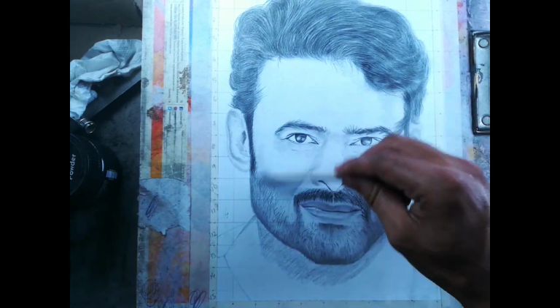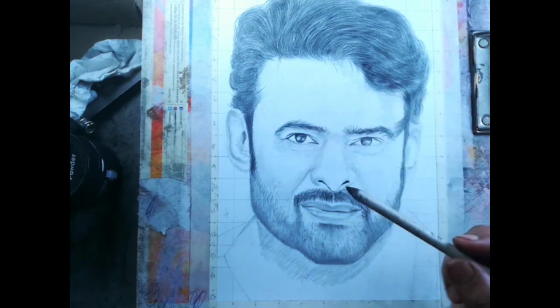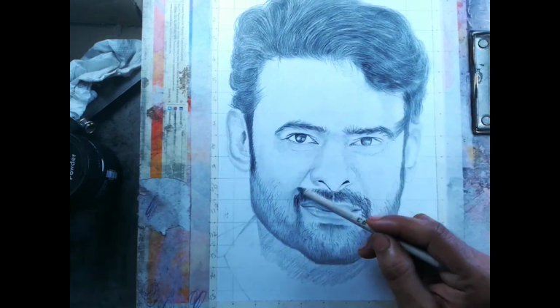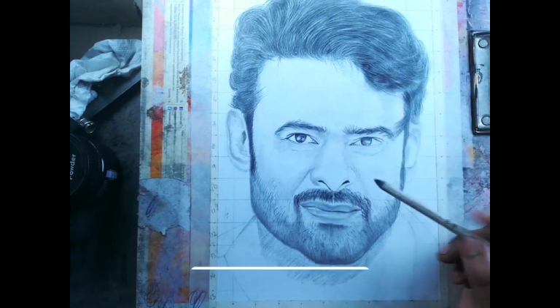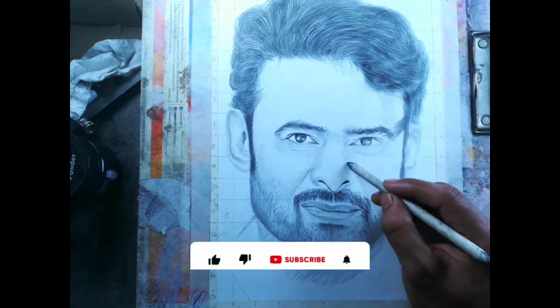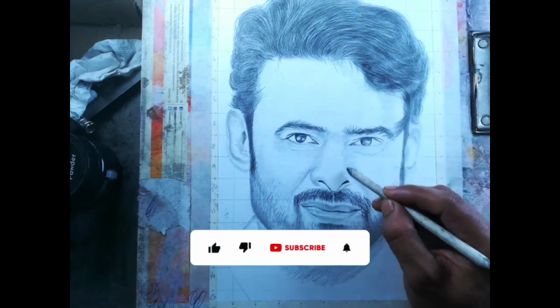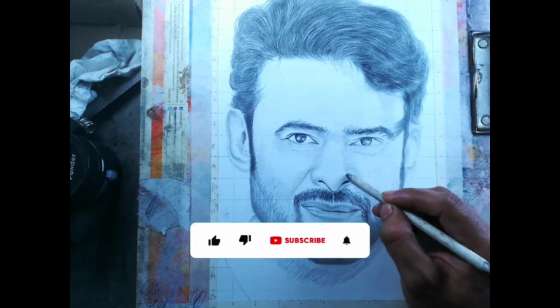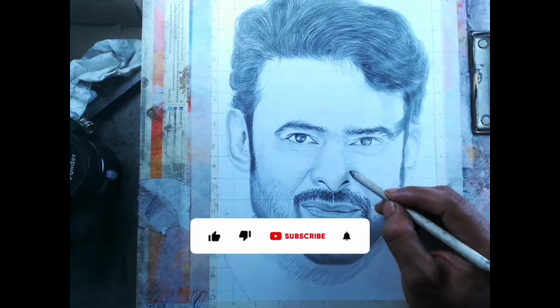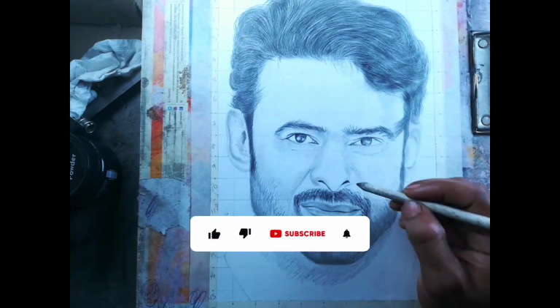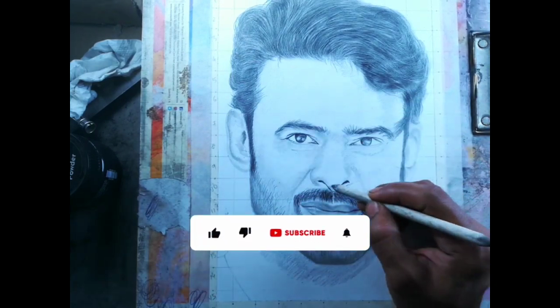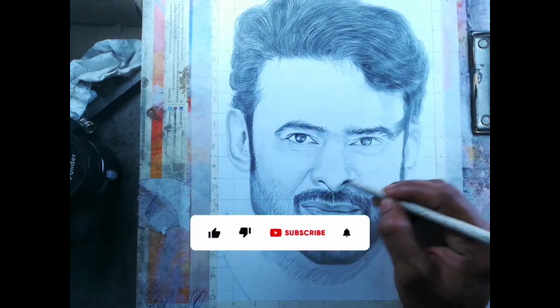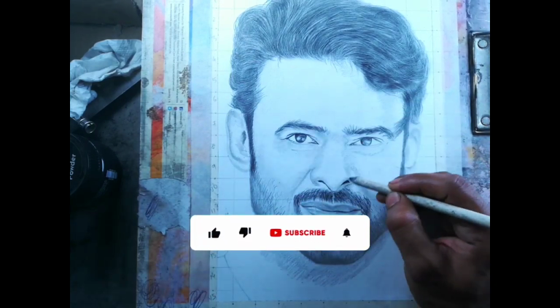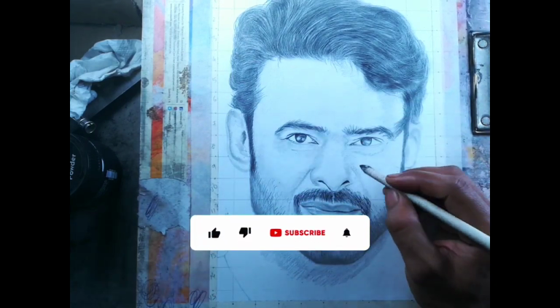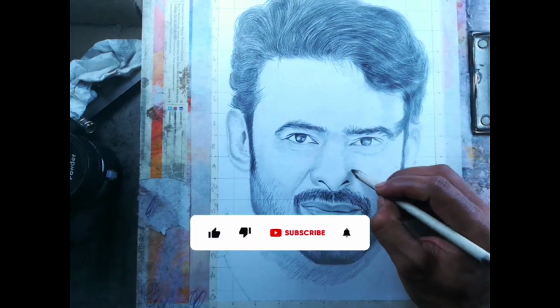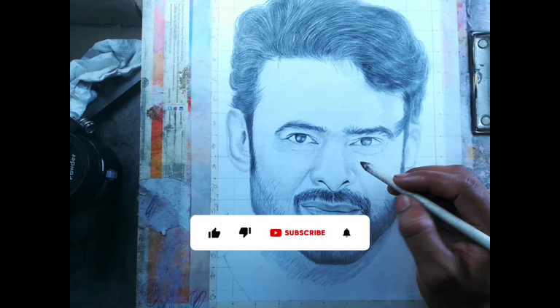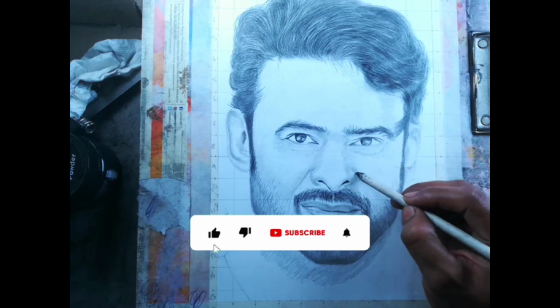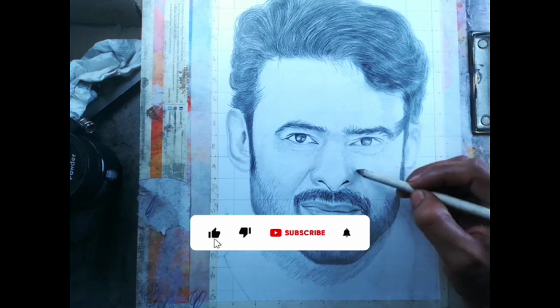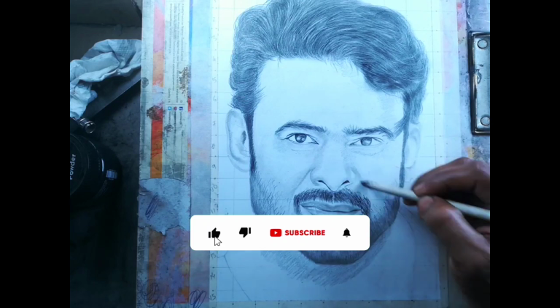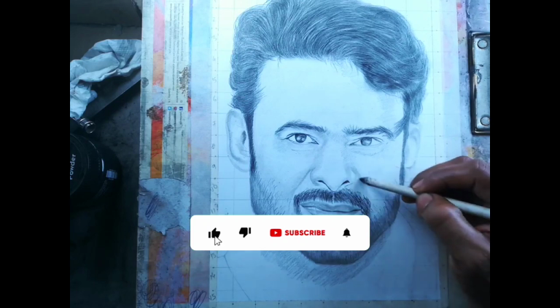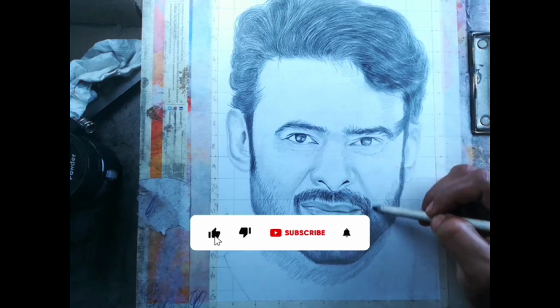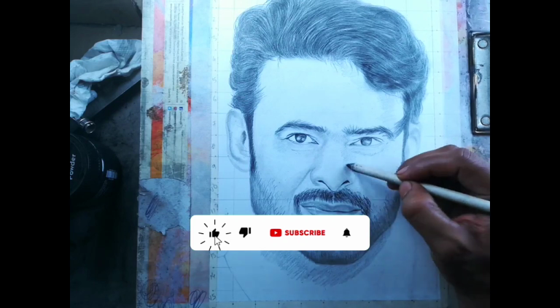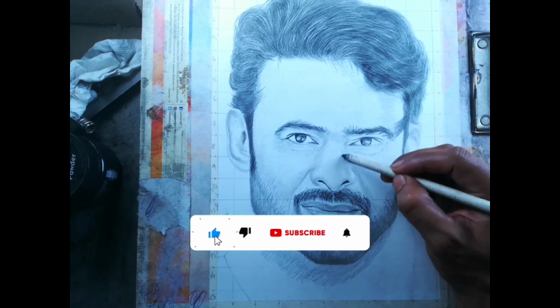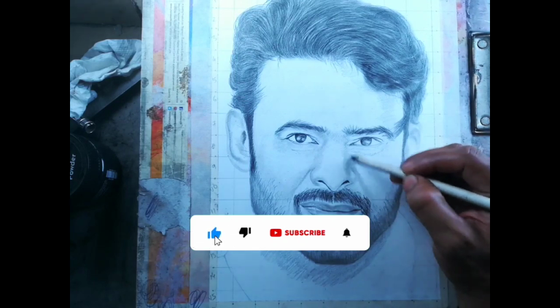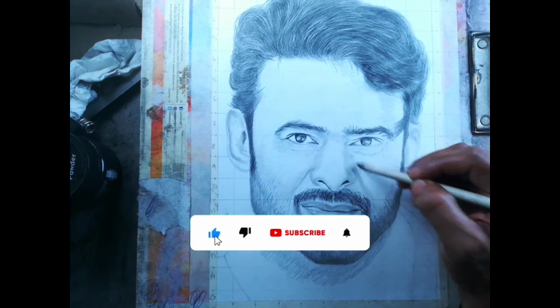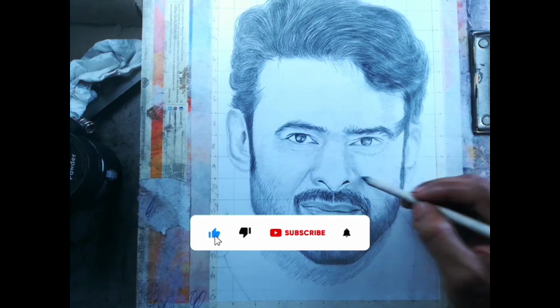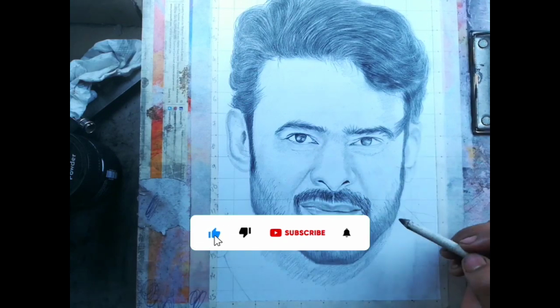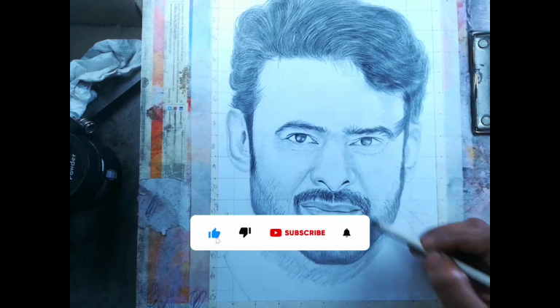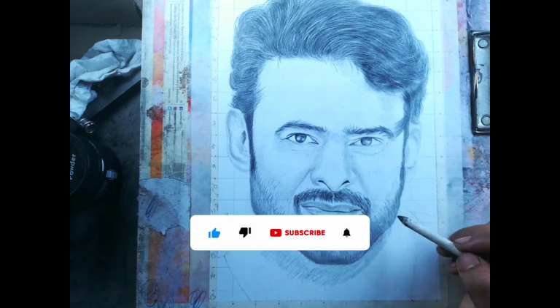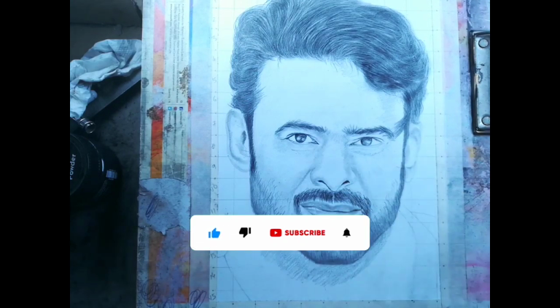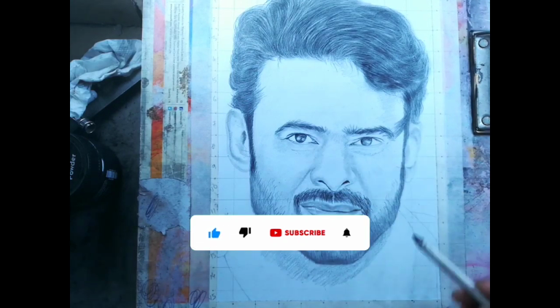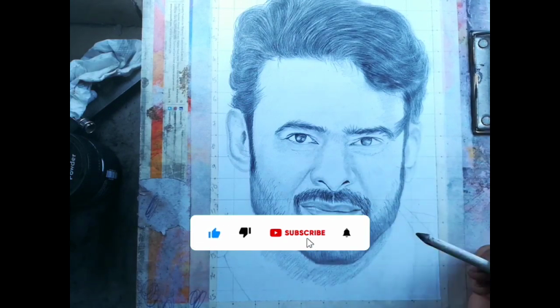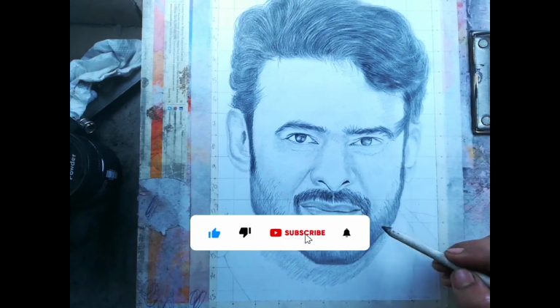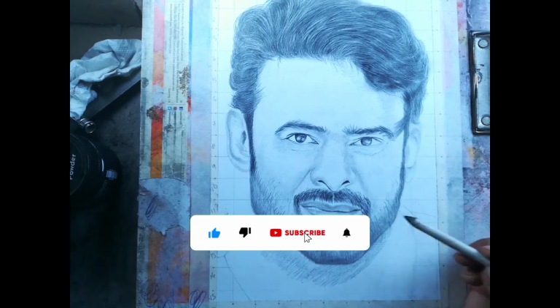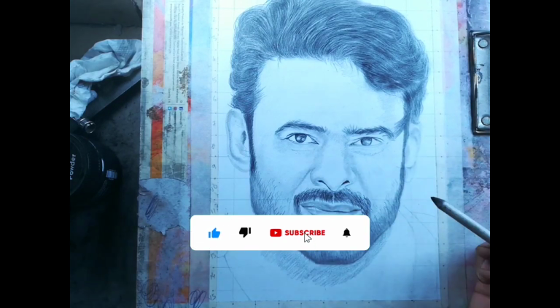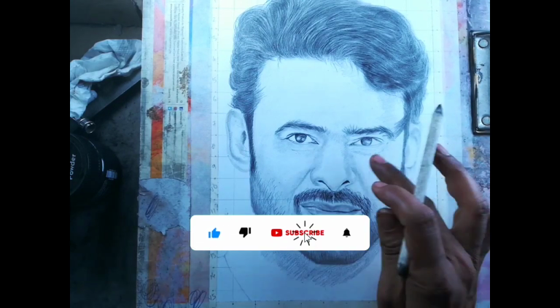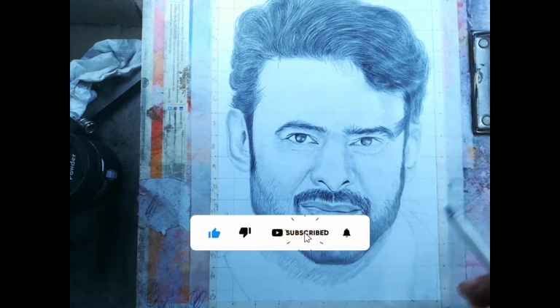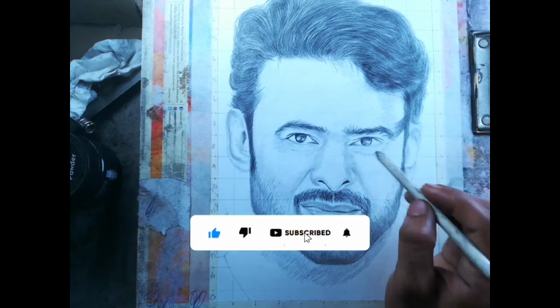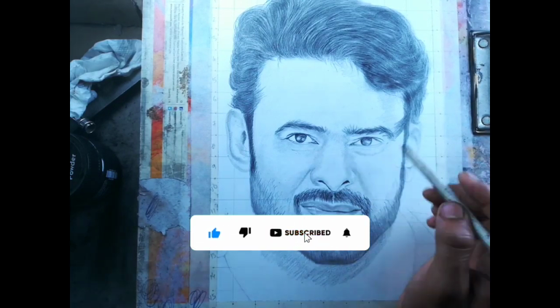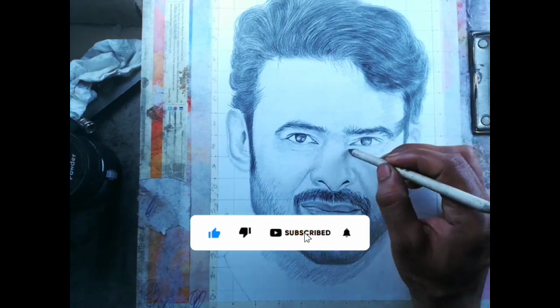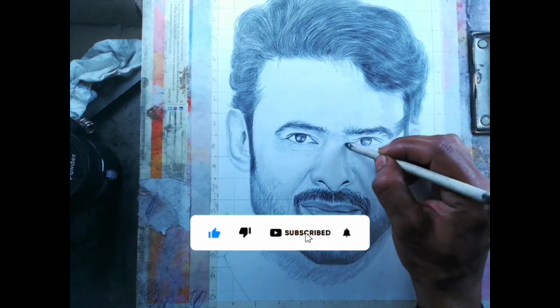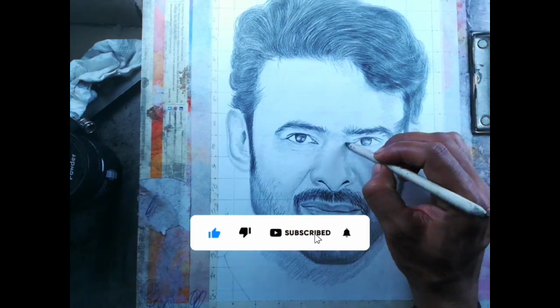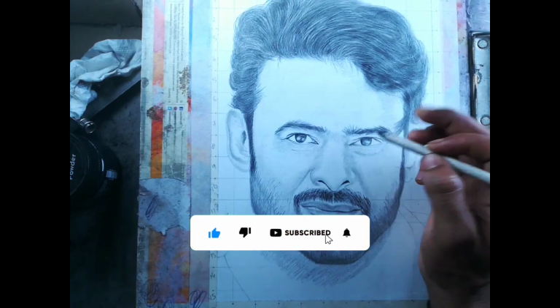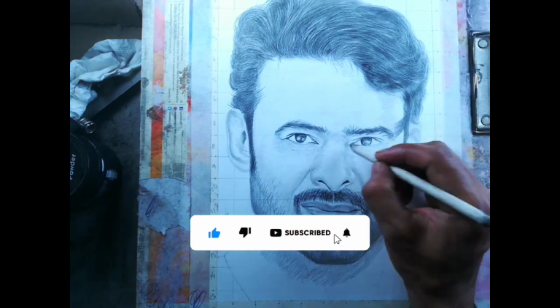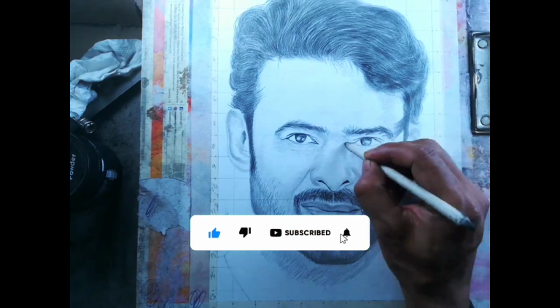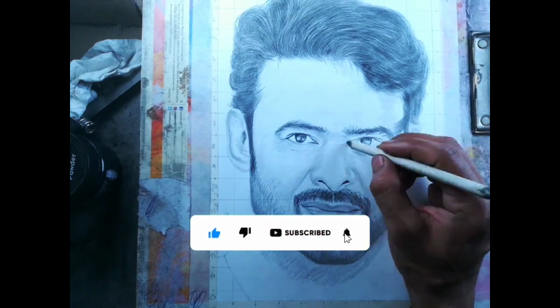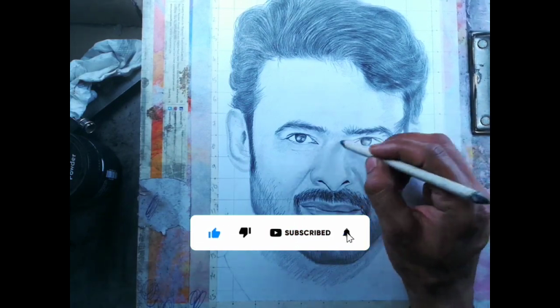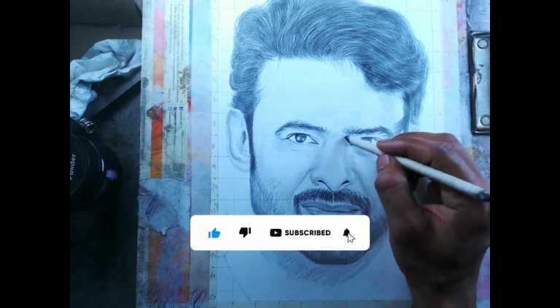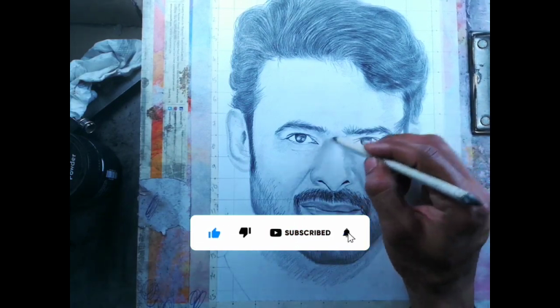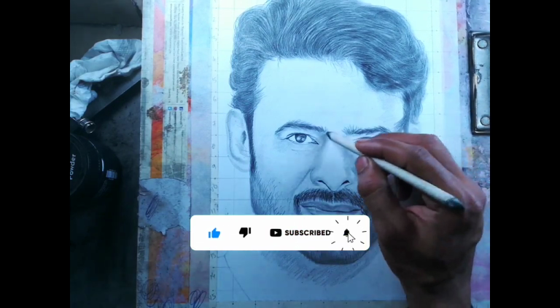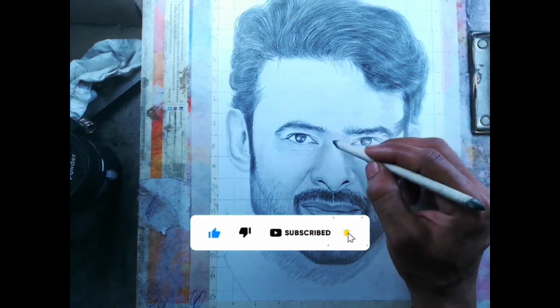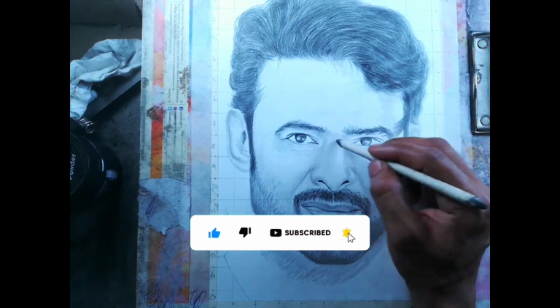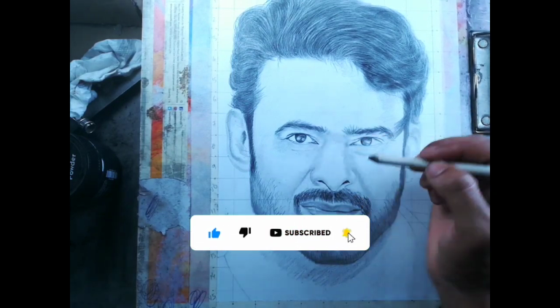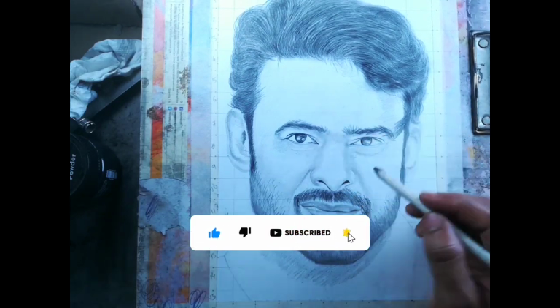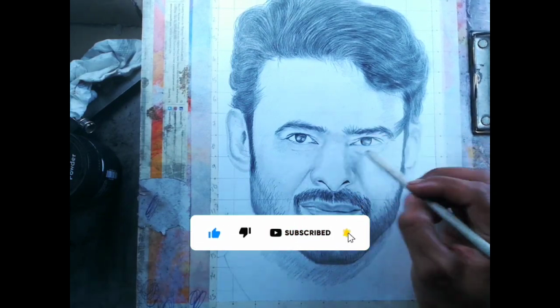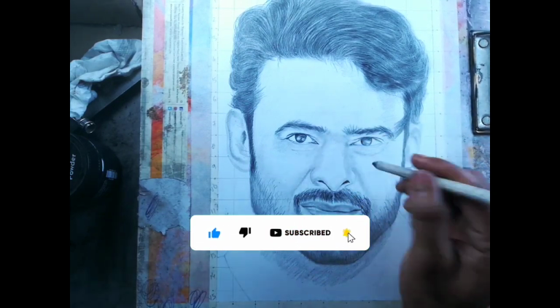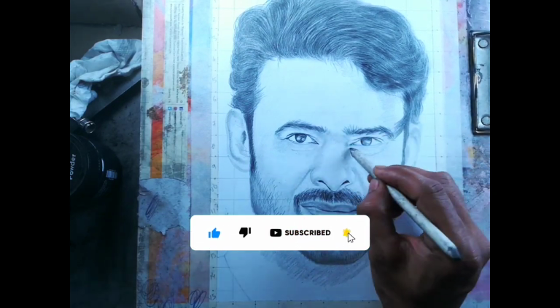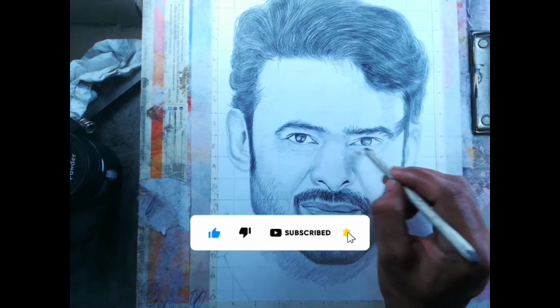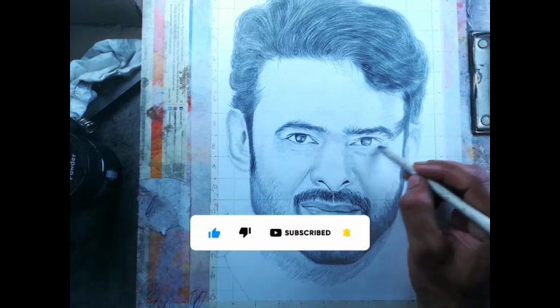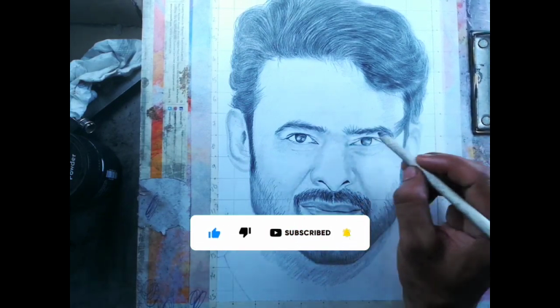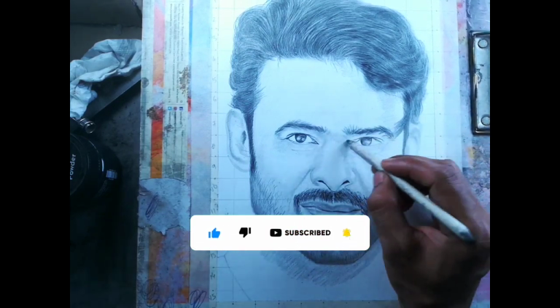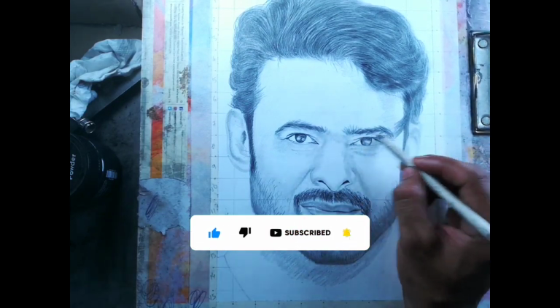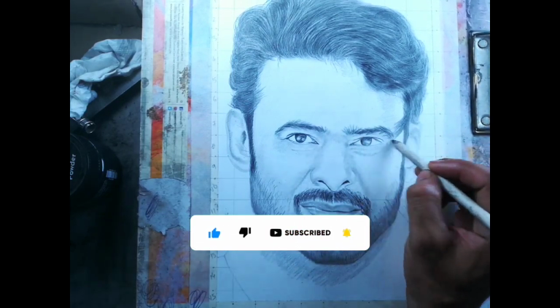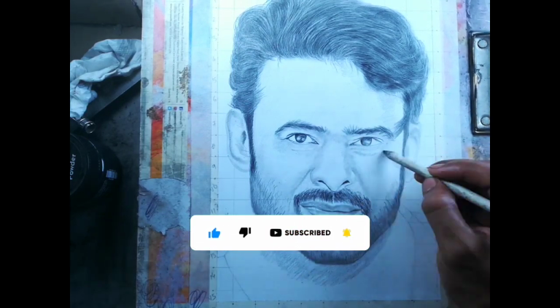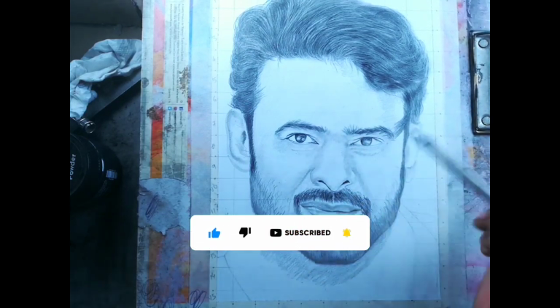Here in the reference image, the face has very low shadows, so I use just a paper stump to add very low shadows.